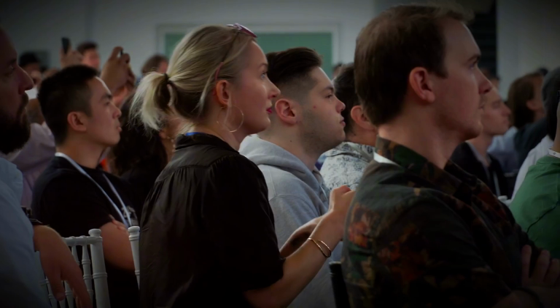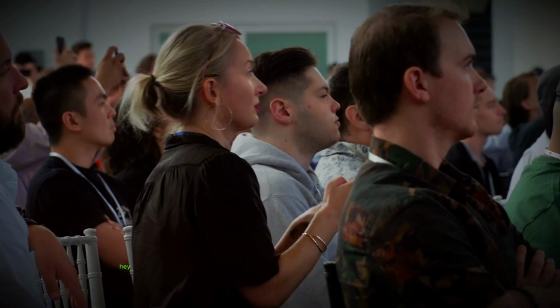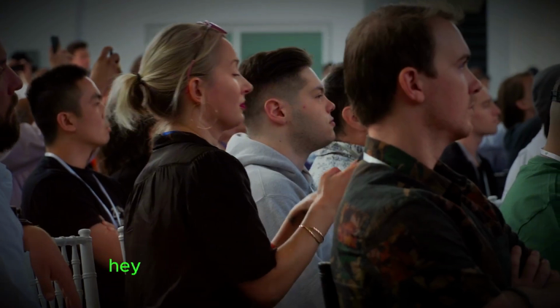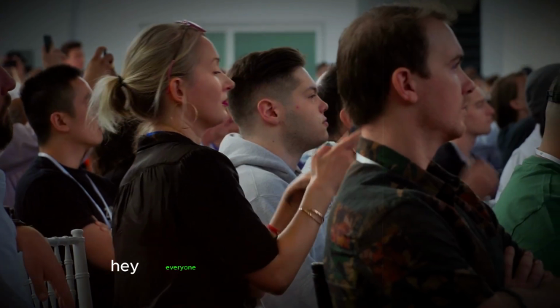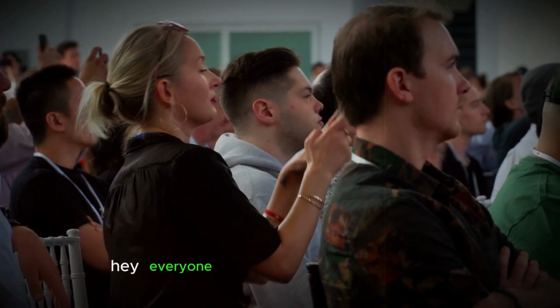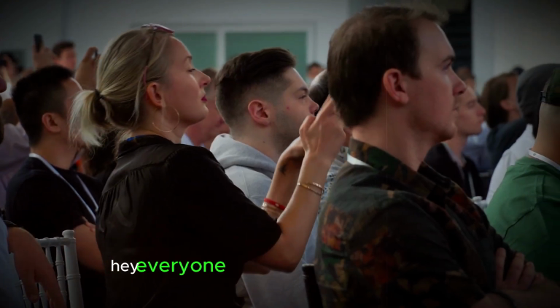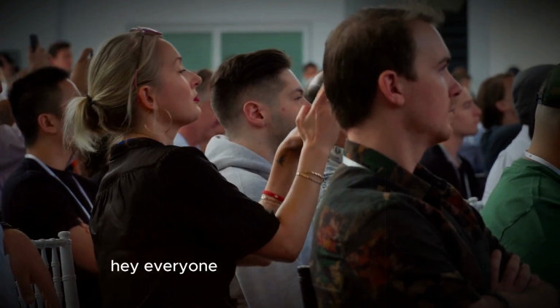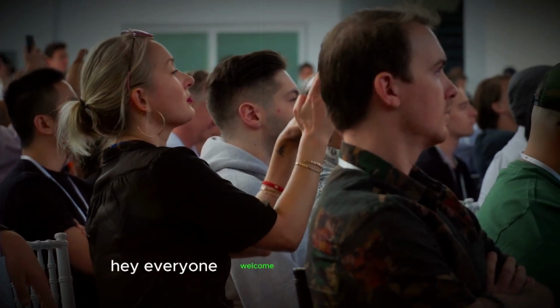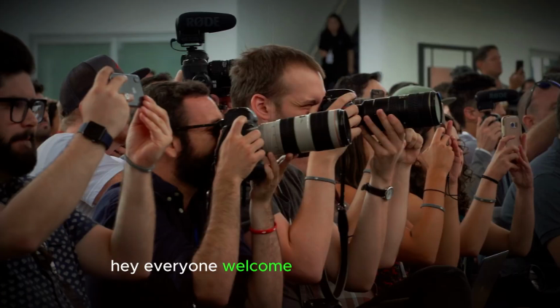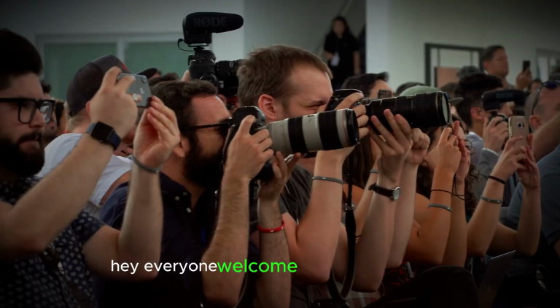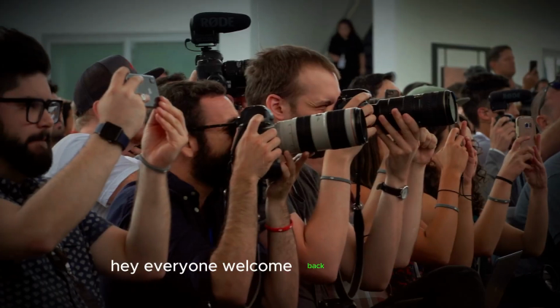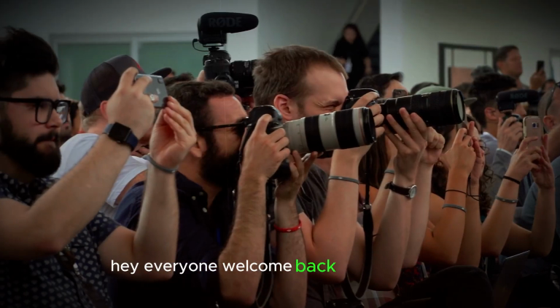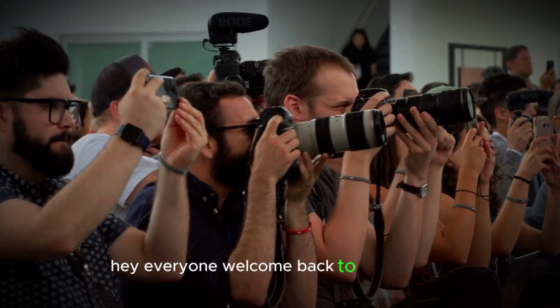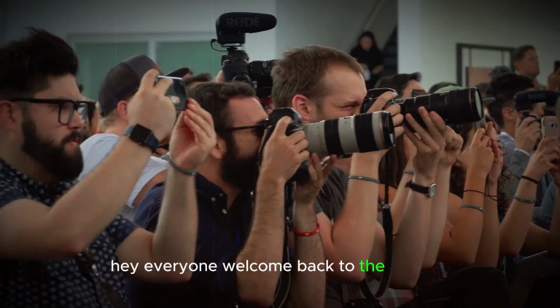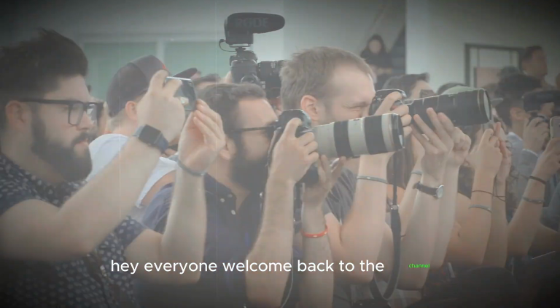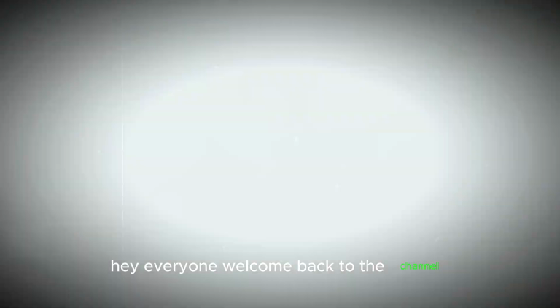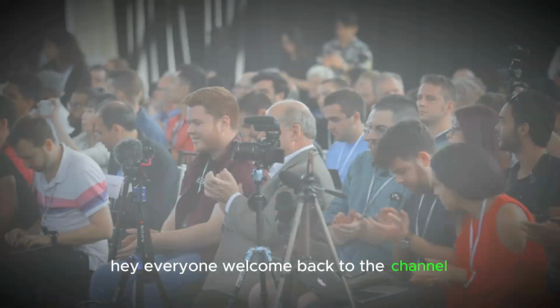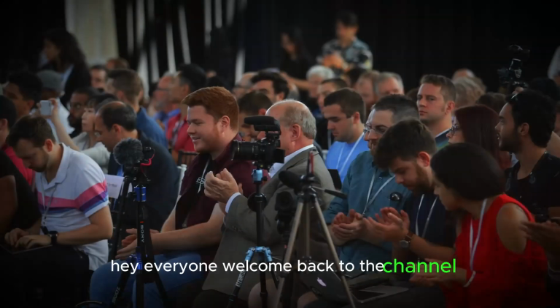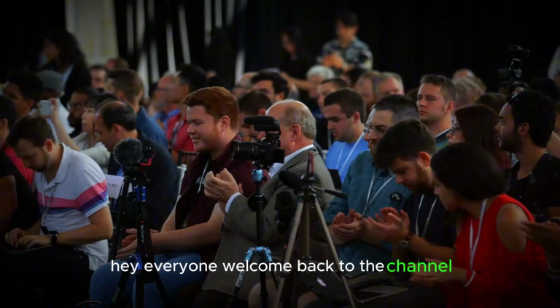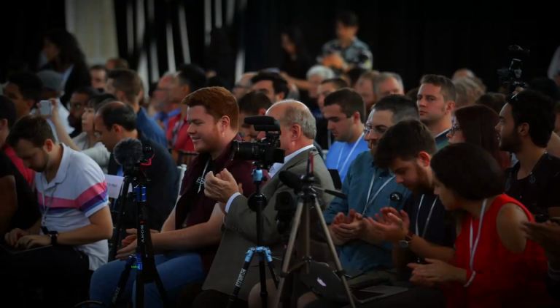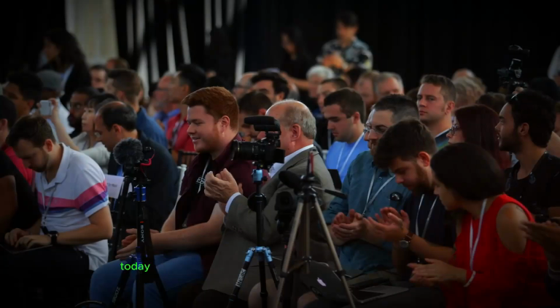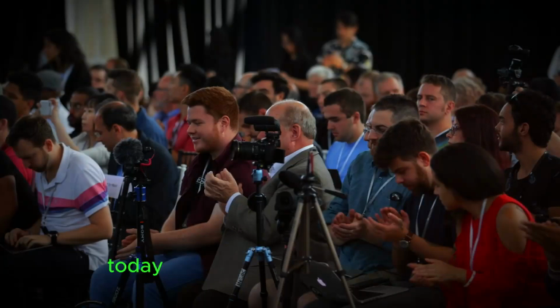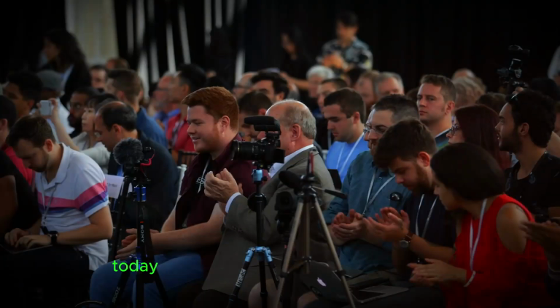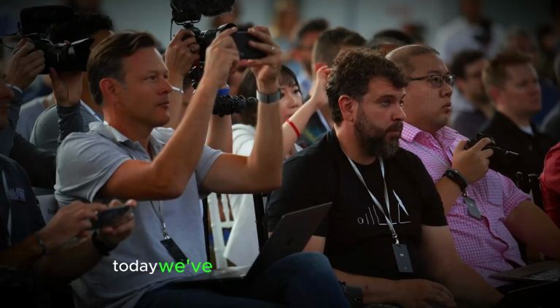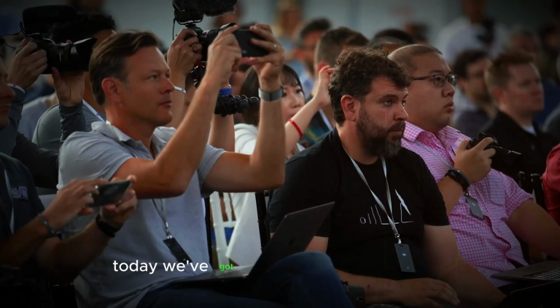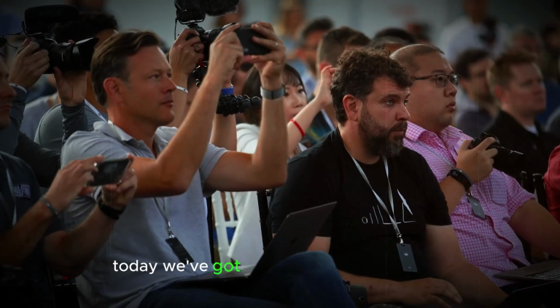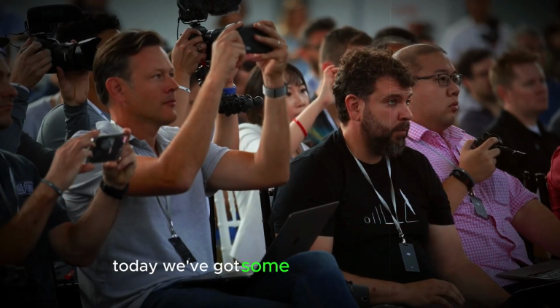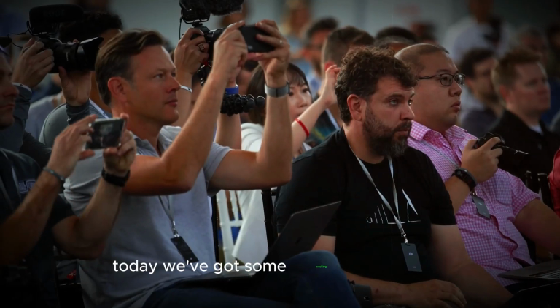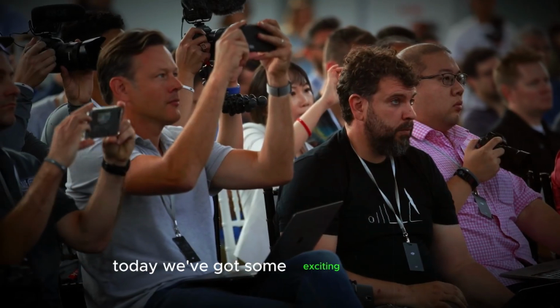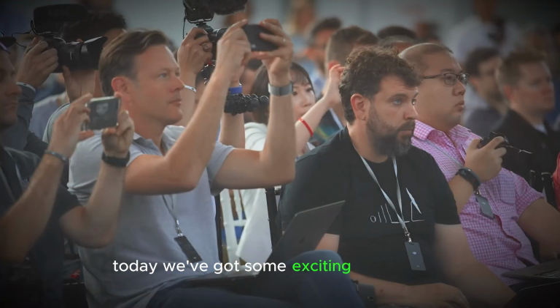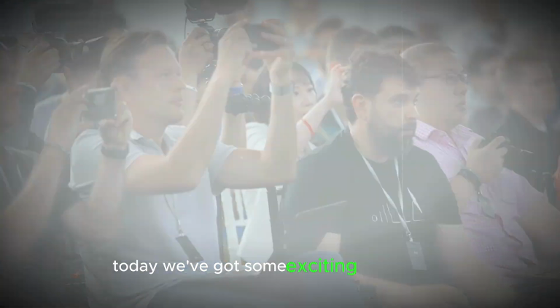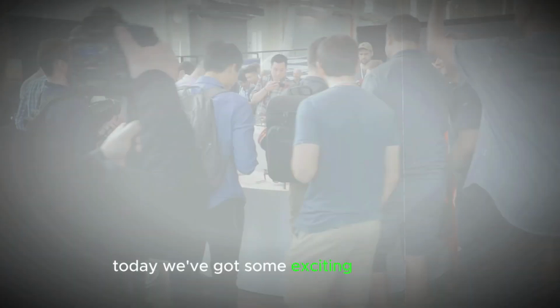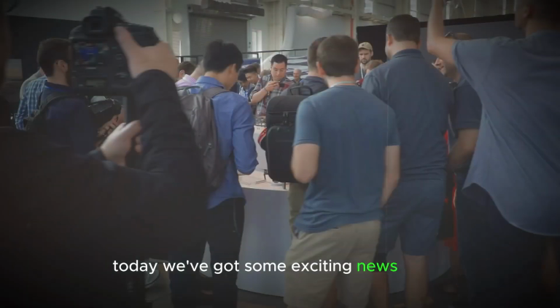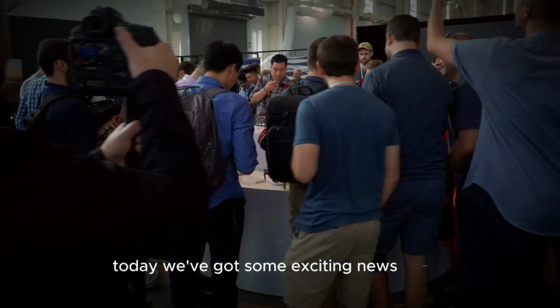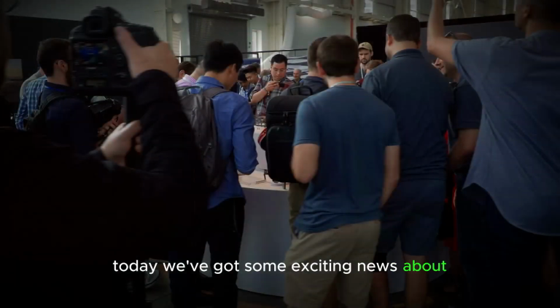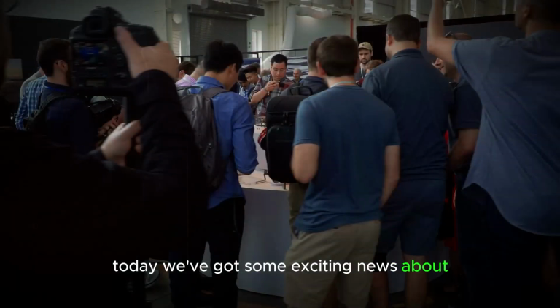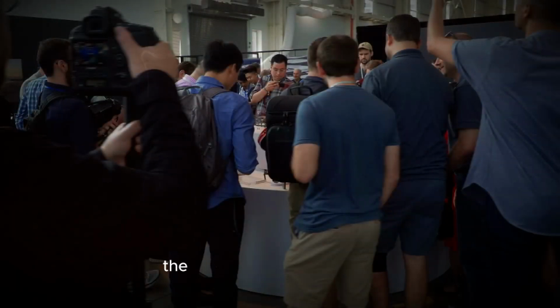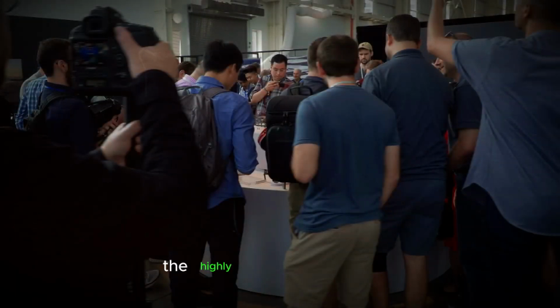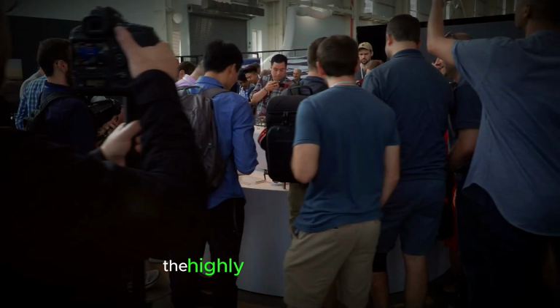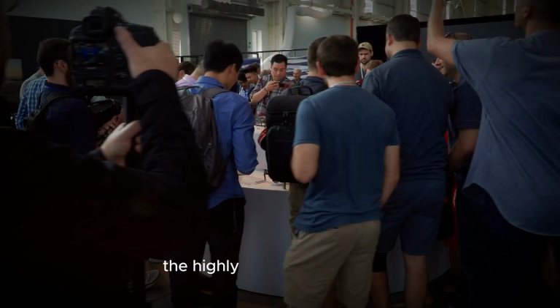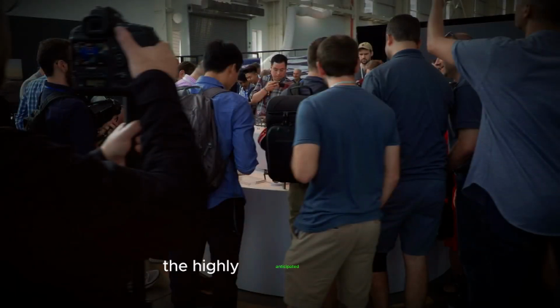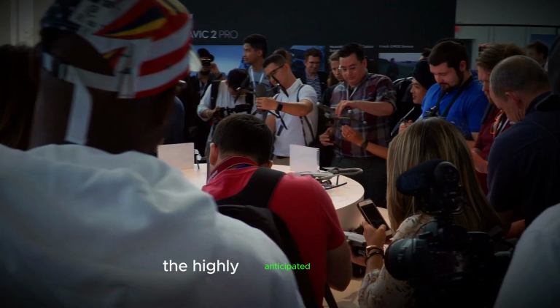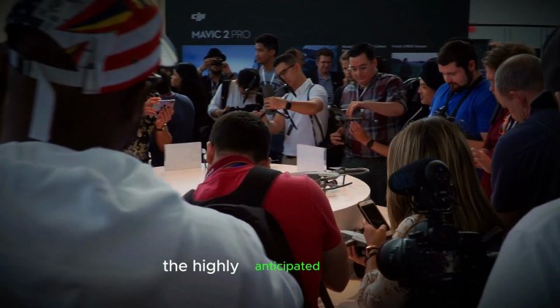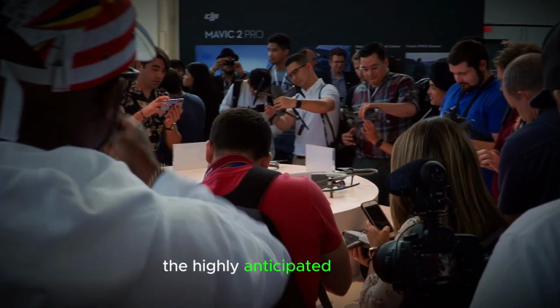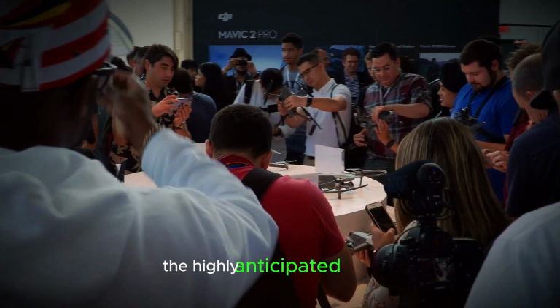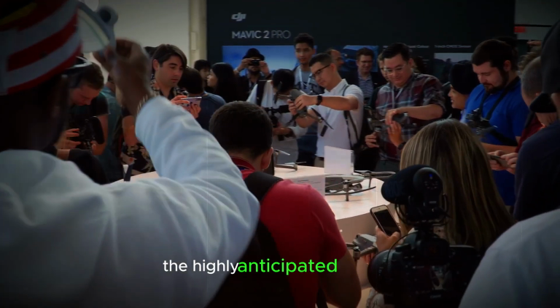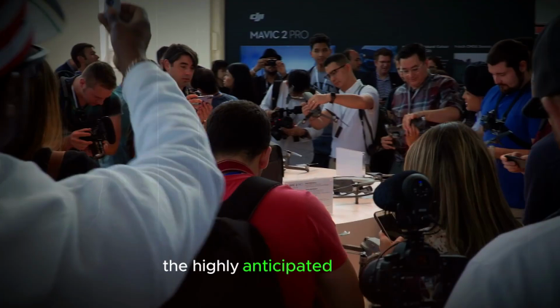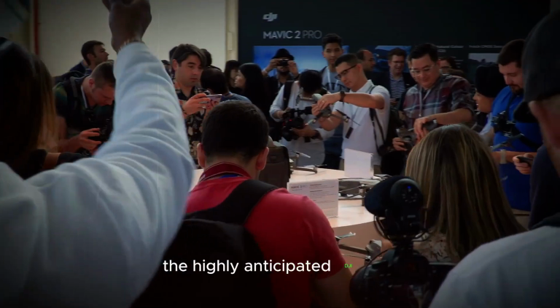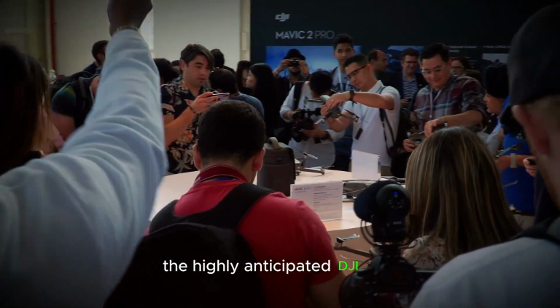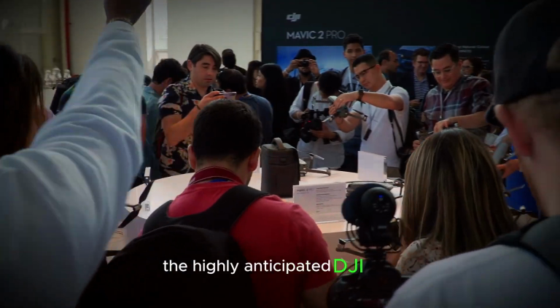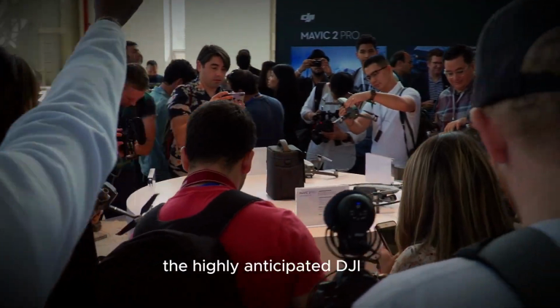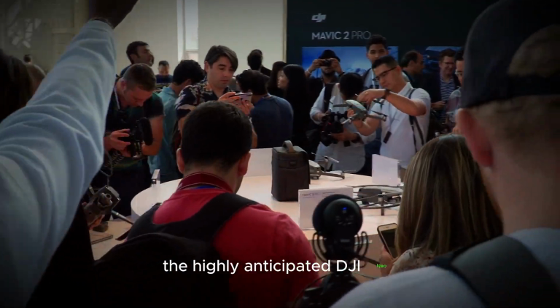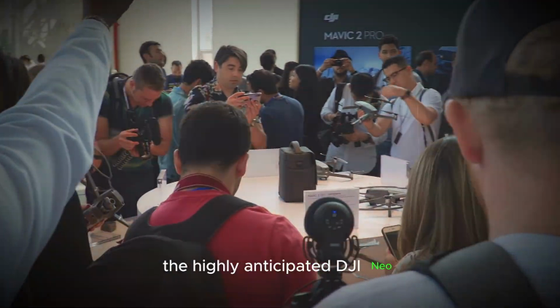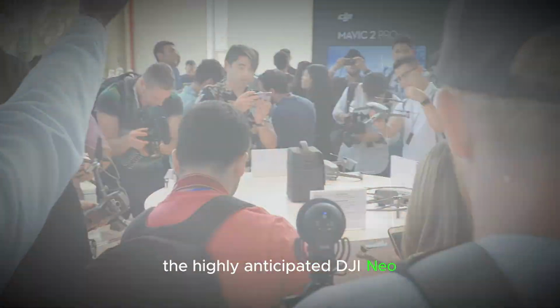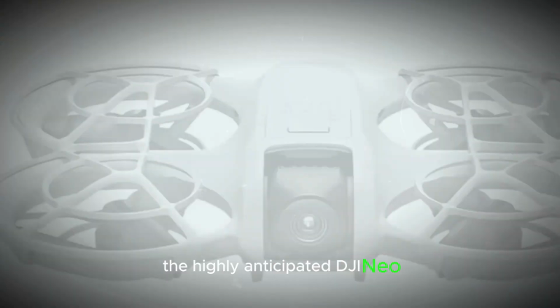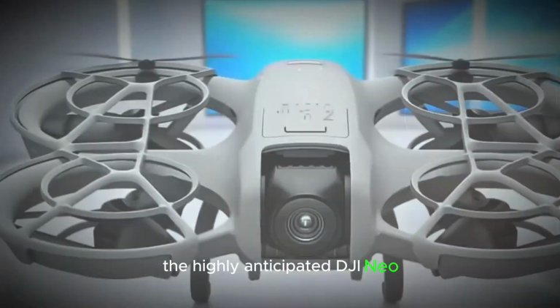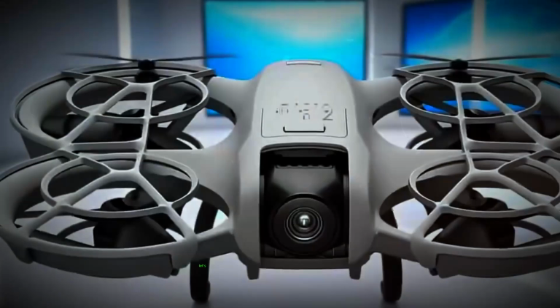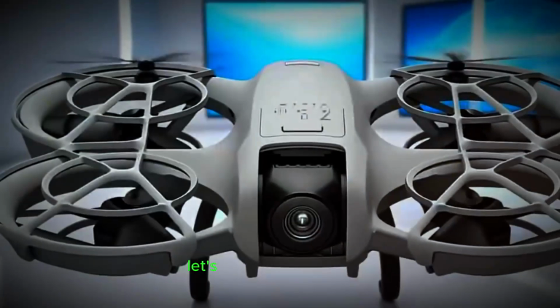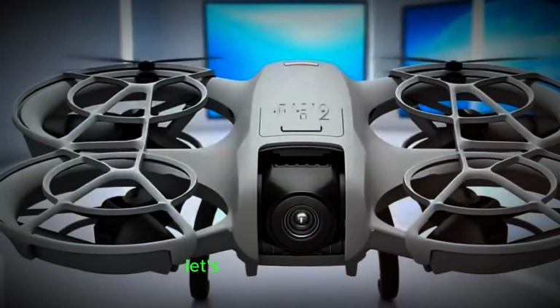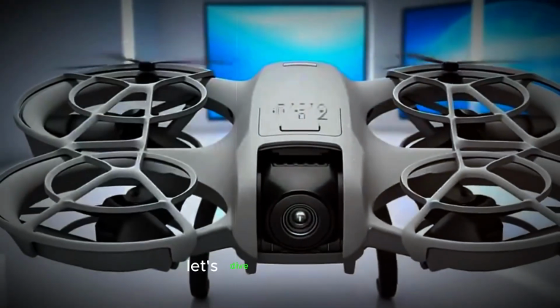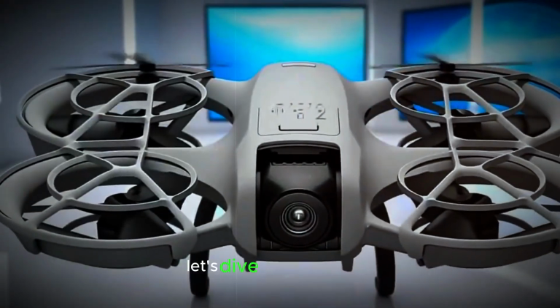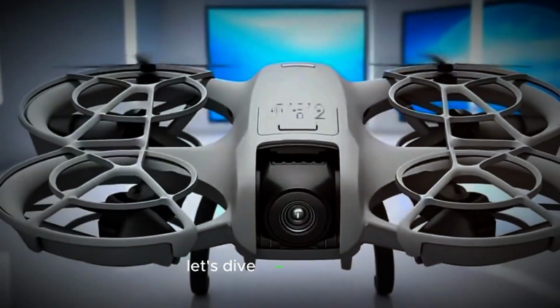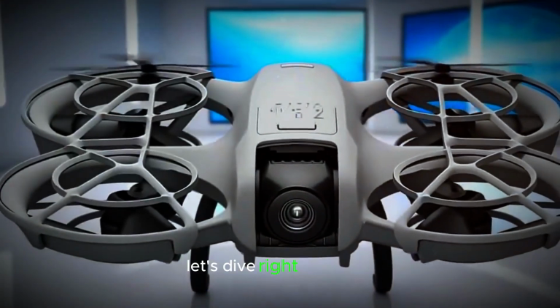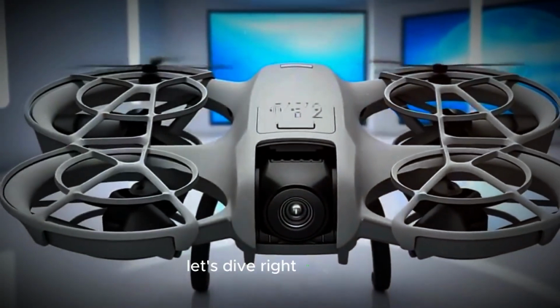Hey everyone, welcome back to the channel. Today we've got some exciting news about the highly anticipated DJI Neo. Let's dive right in.